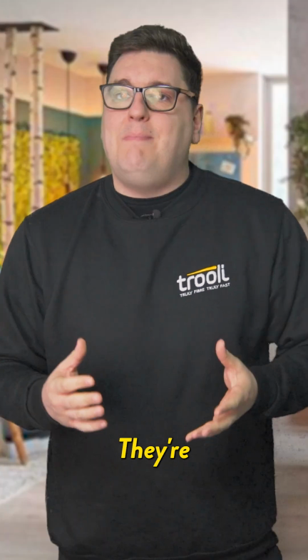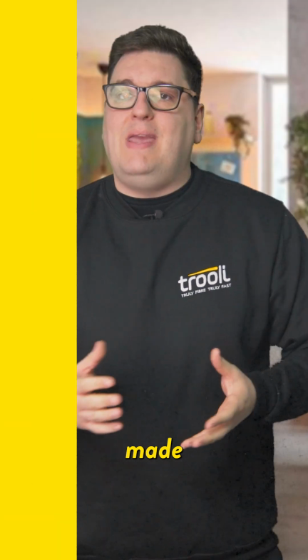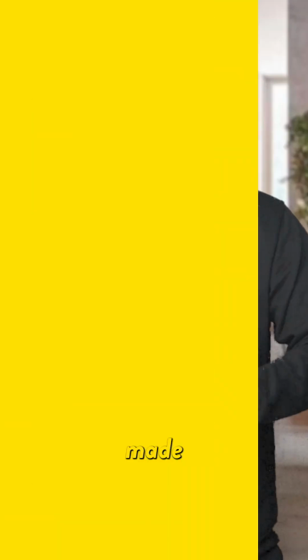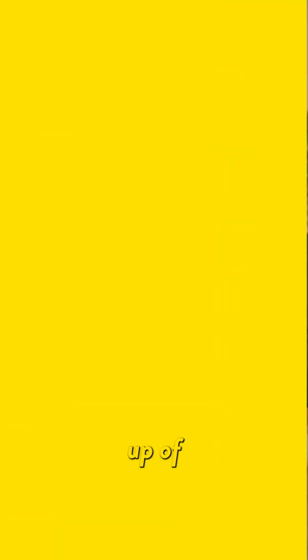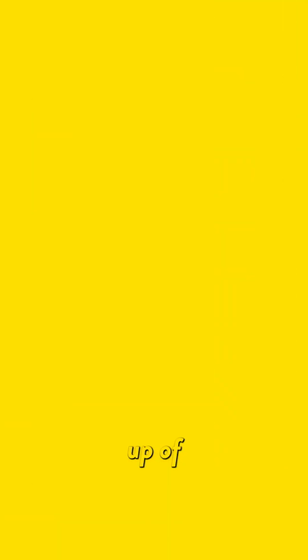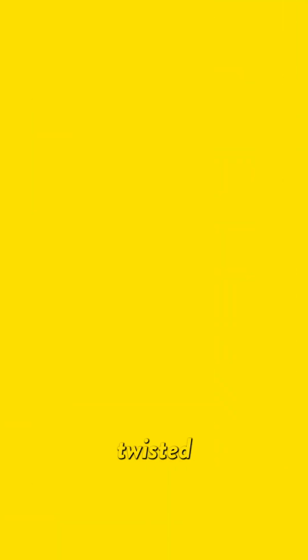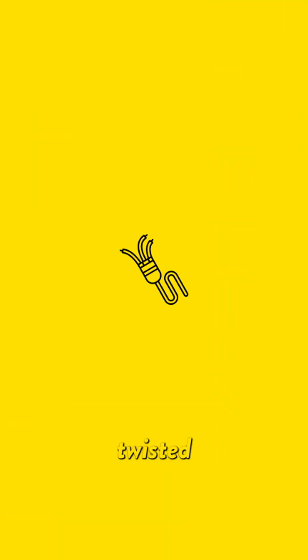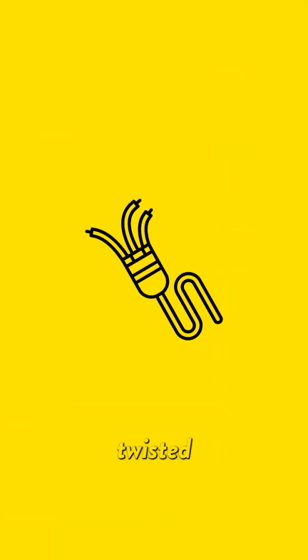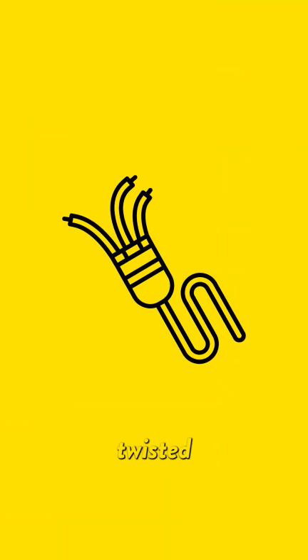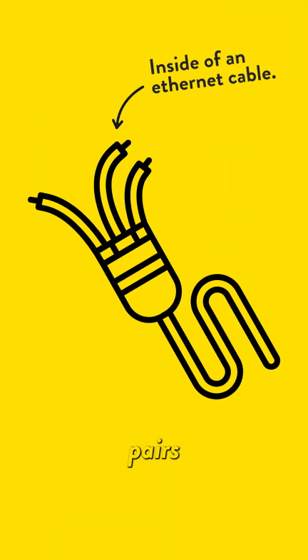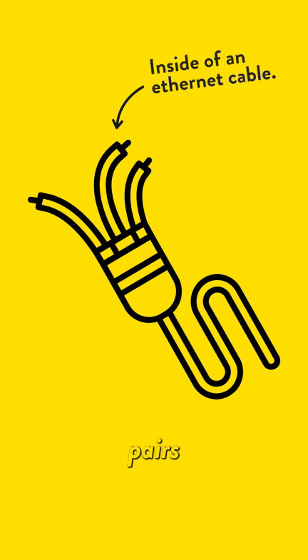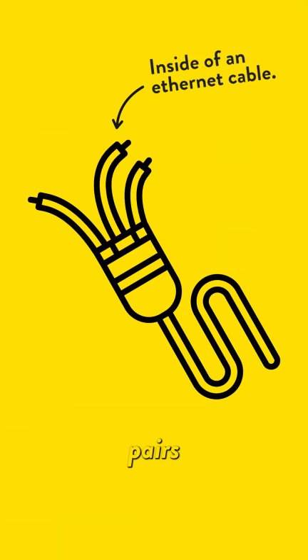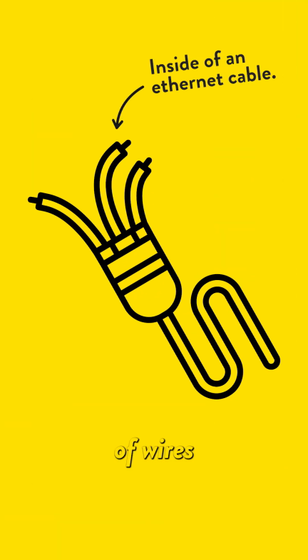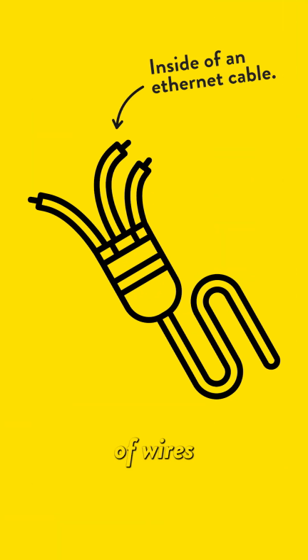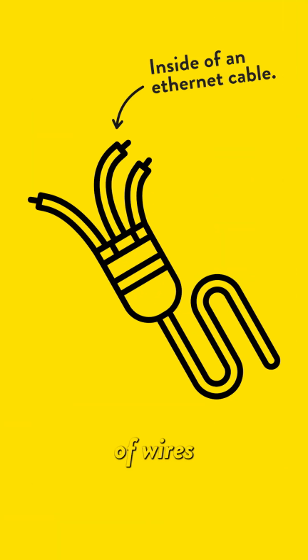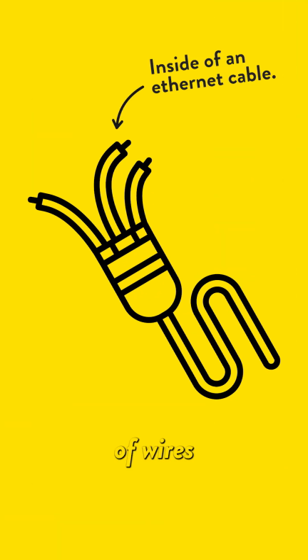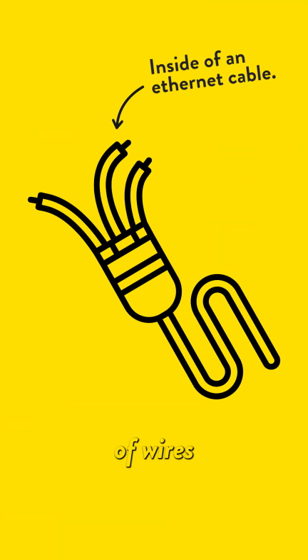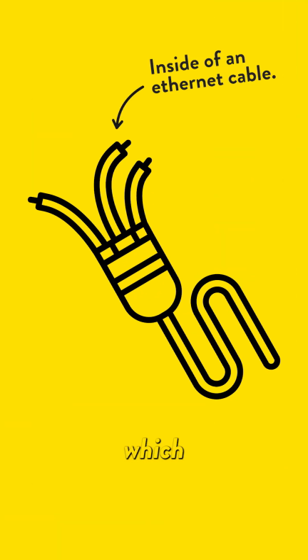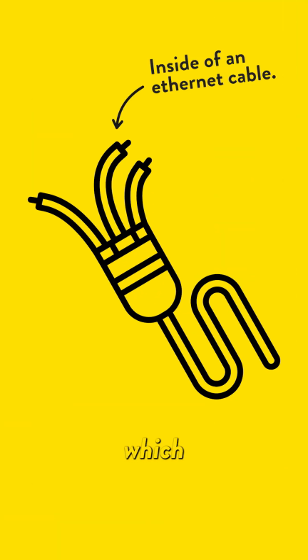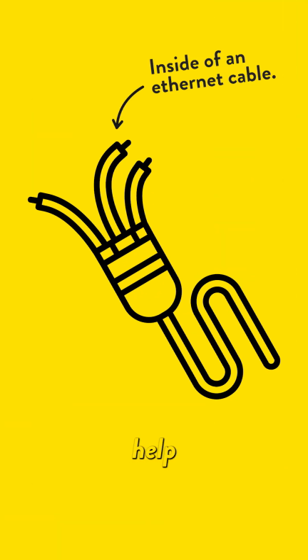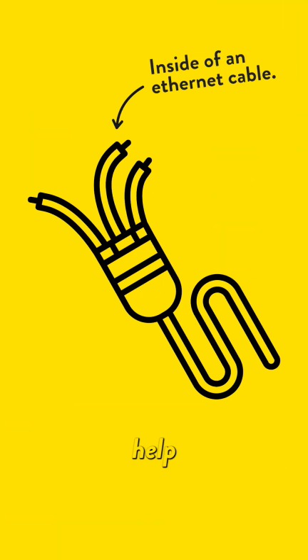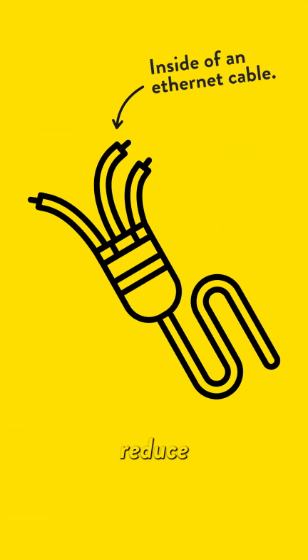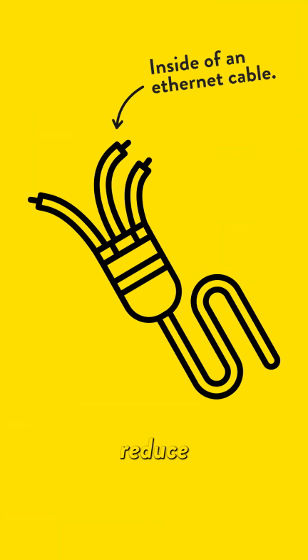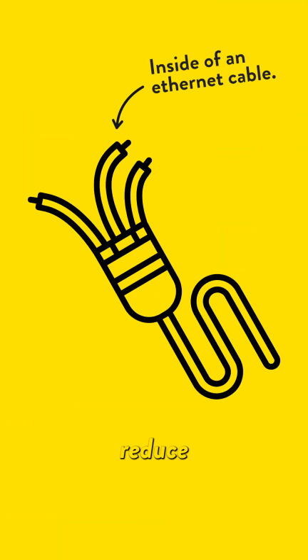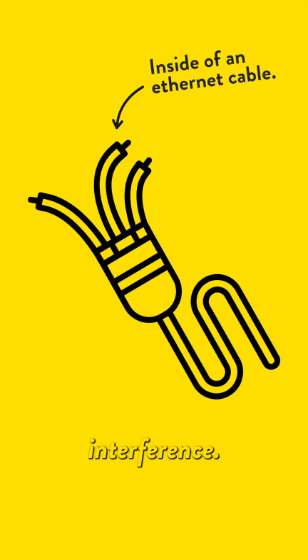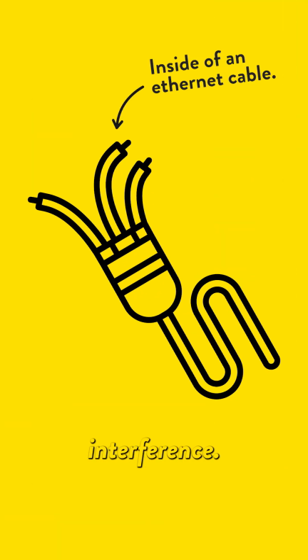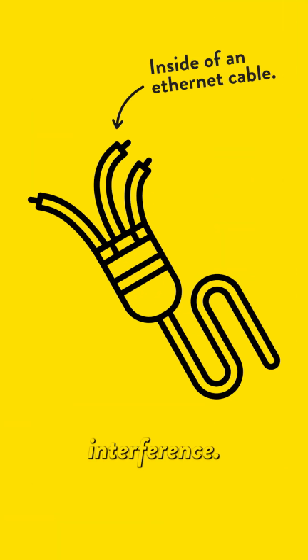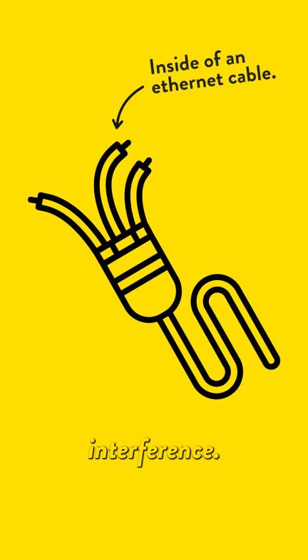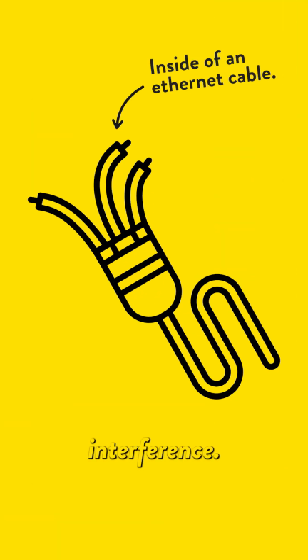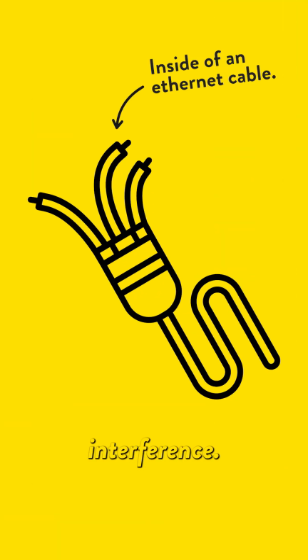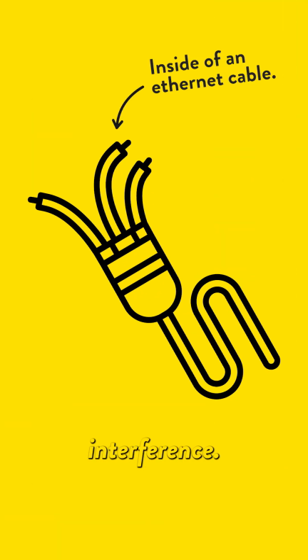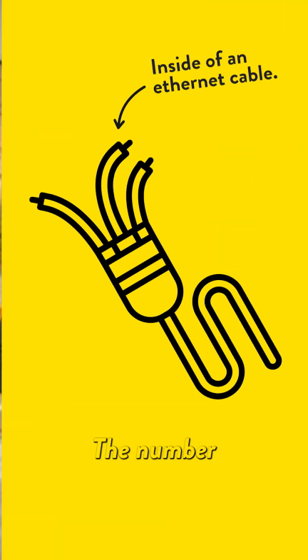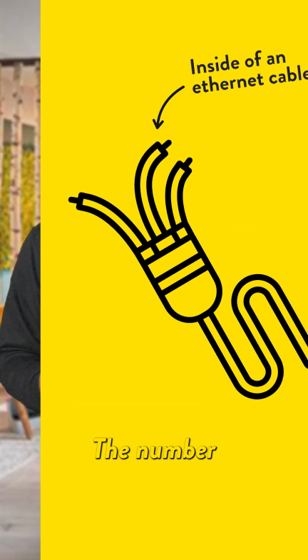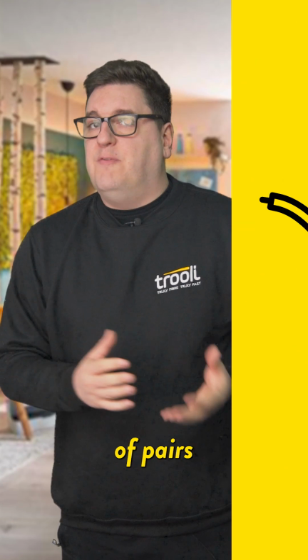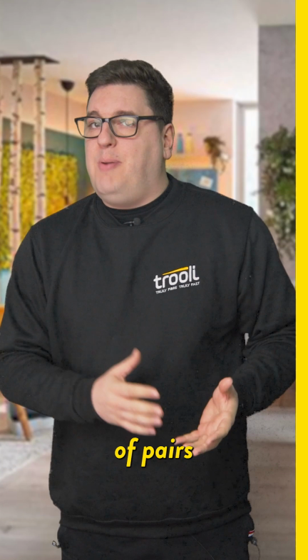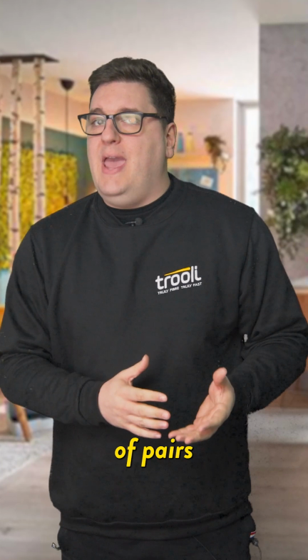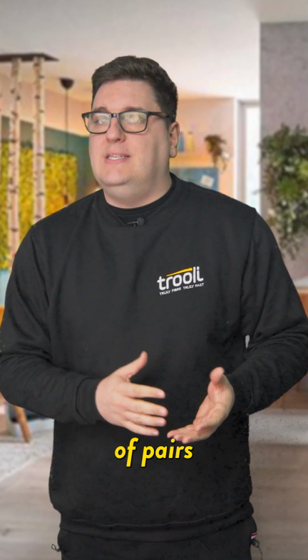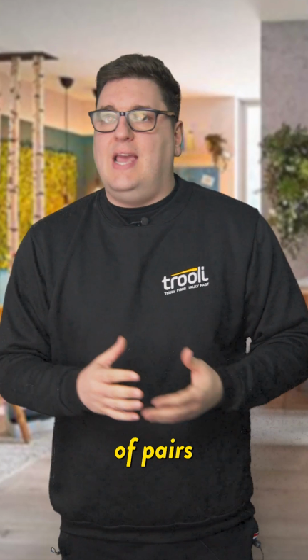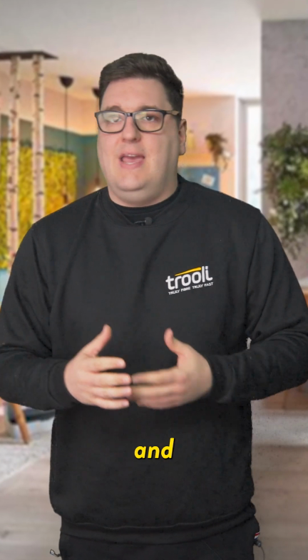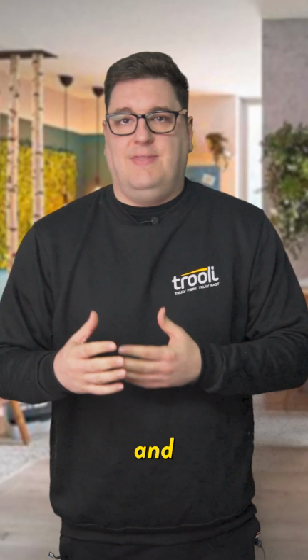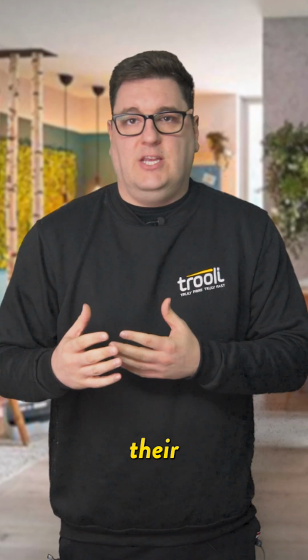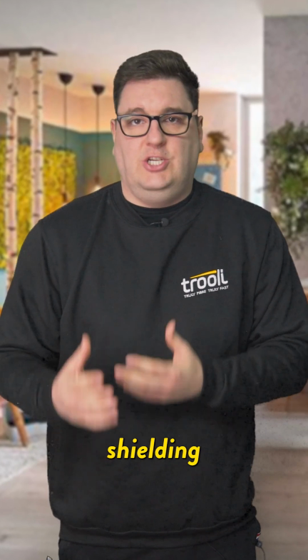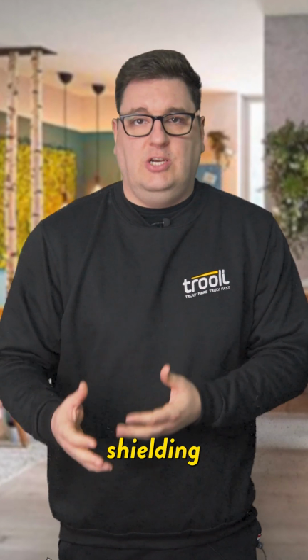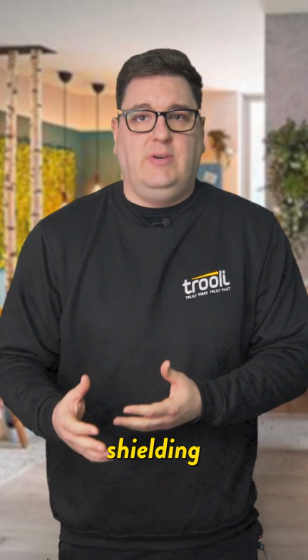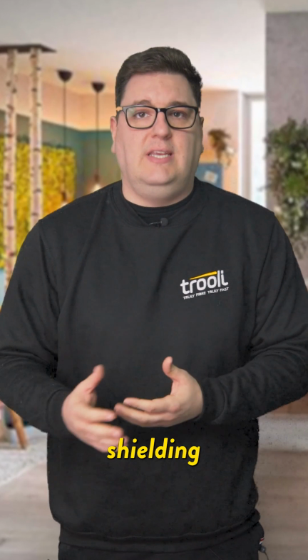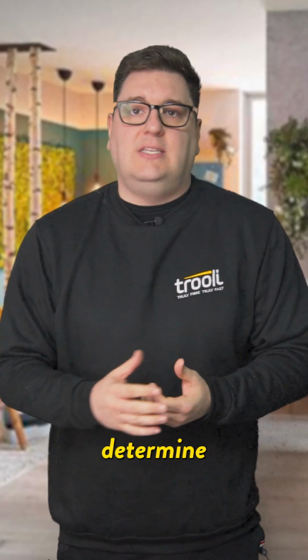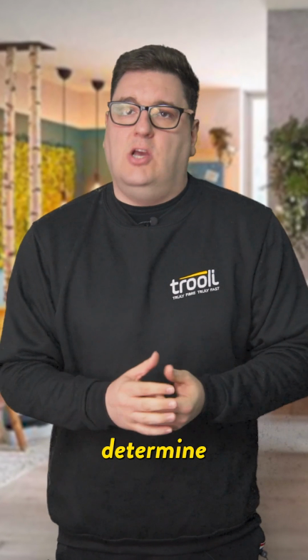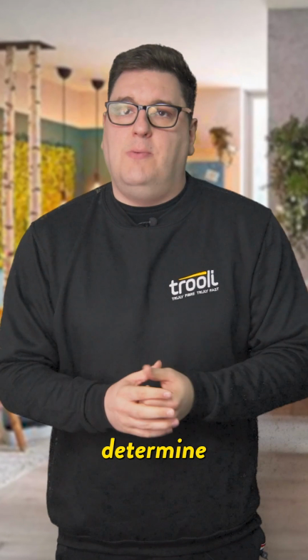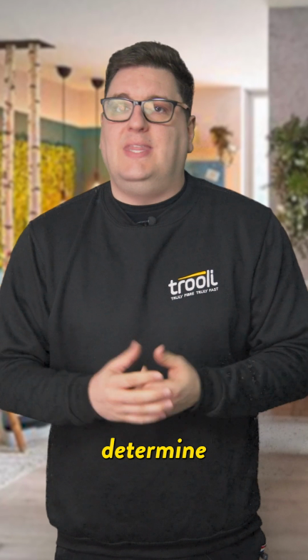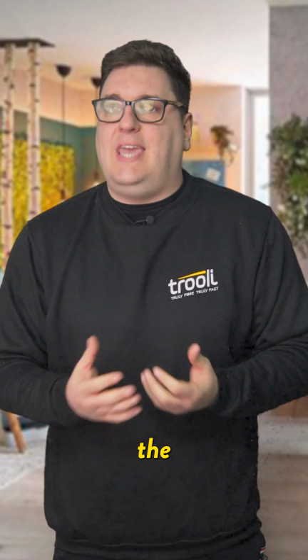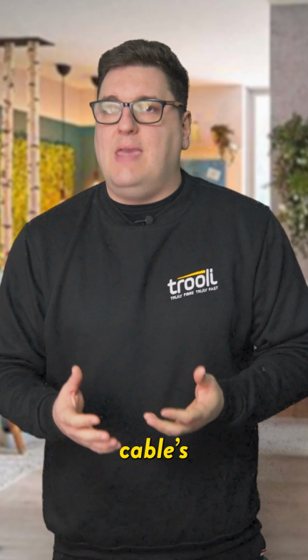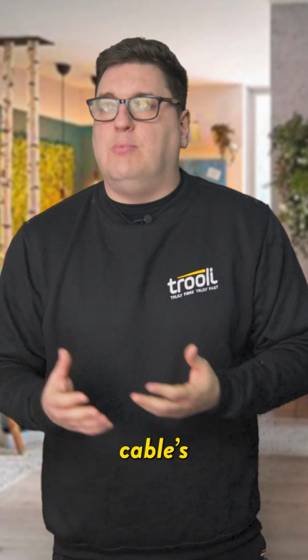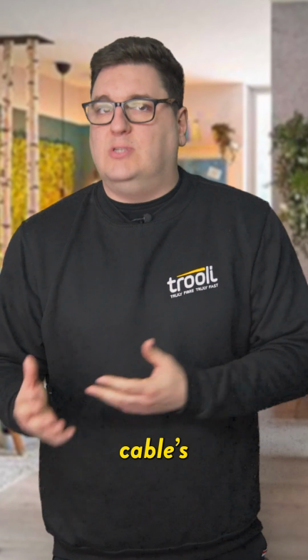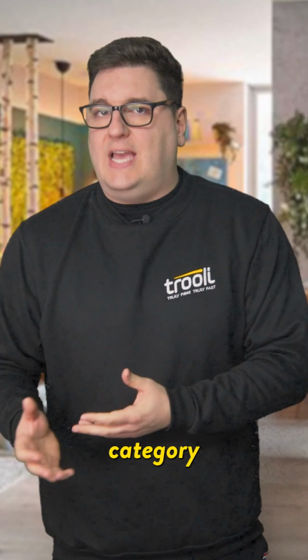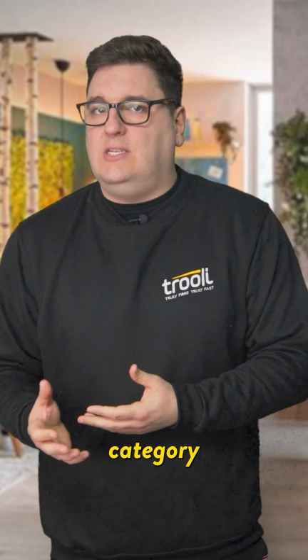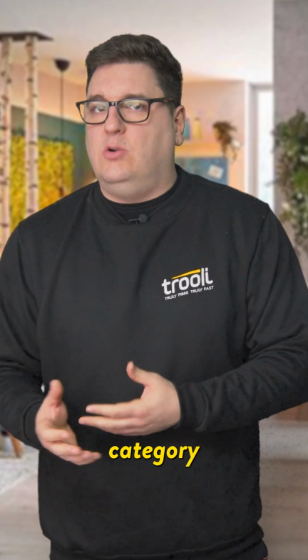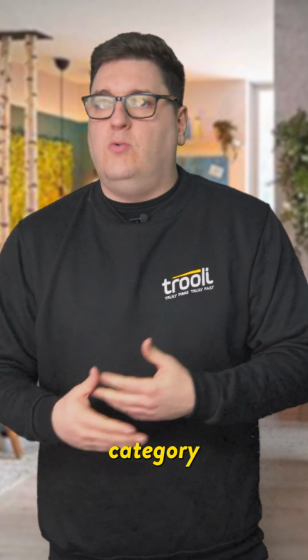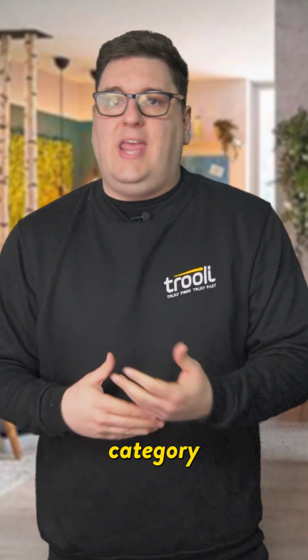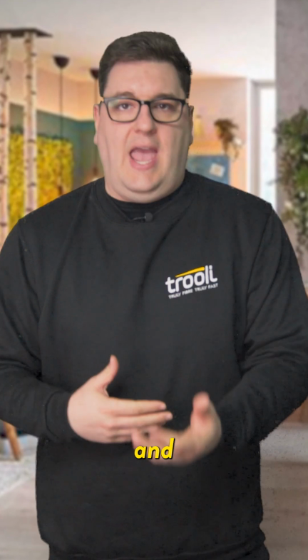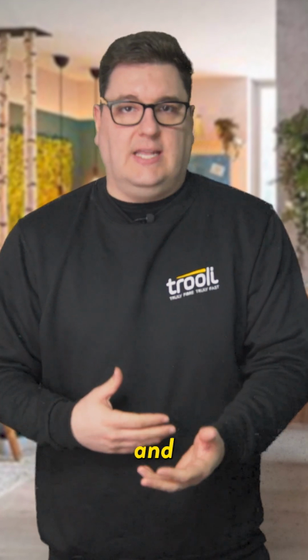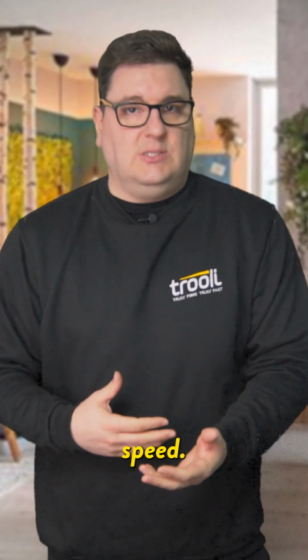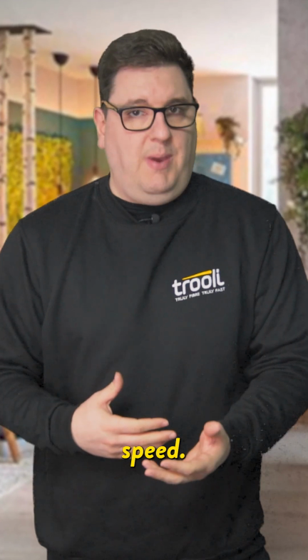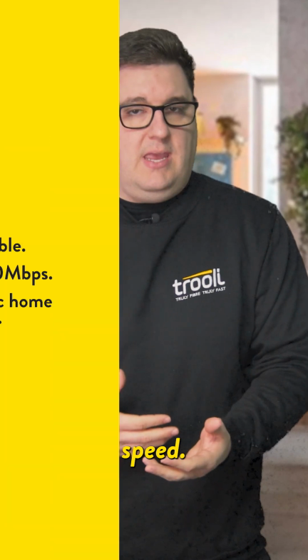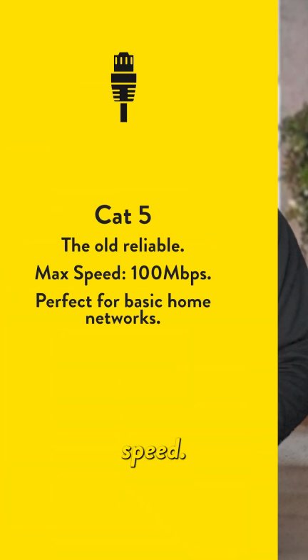They're made up of twisted pairs of wires, which help reduce interference. The number of pairs and their shielding determine the cable's category and speed.